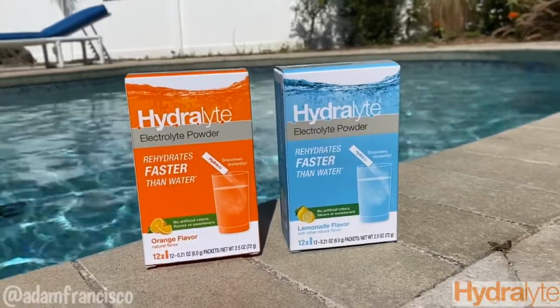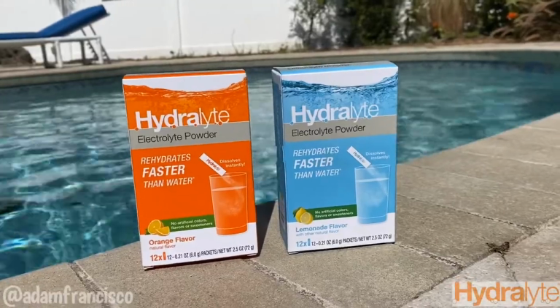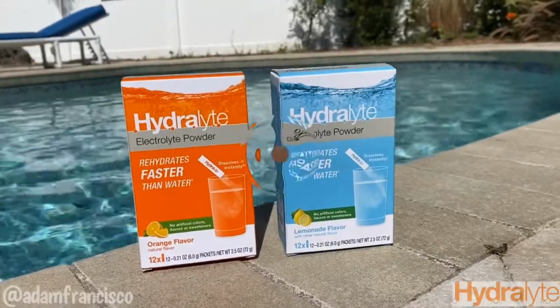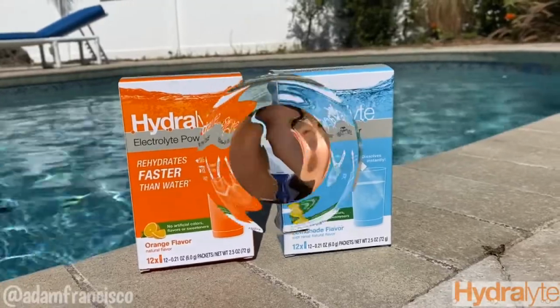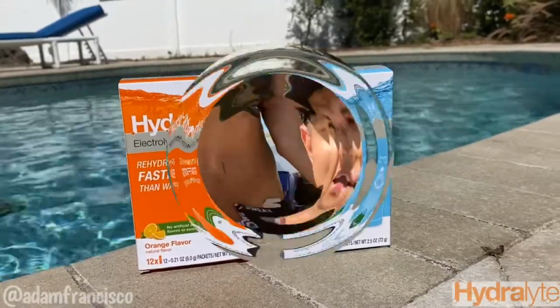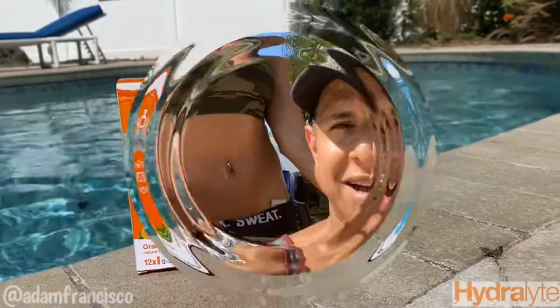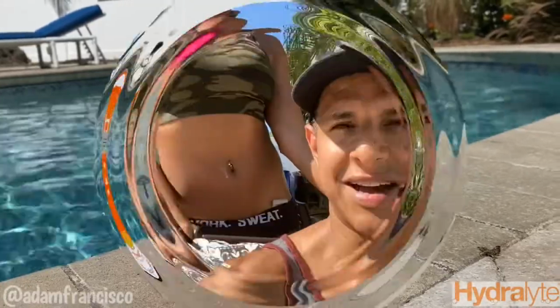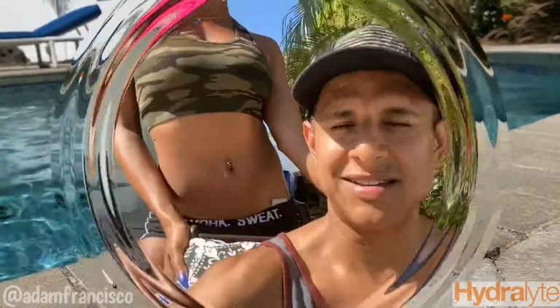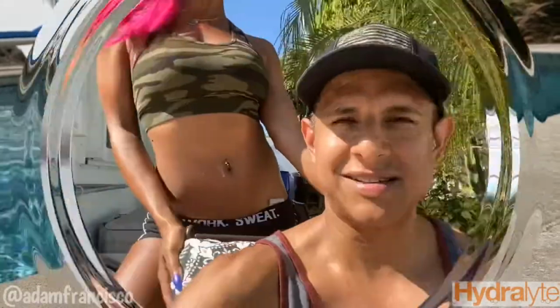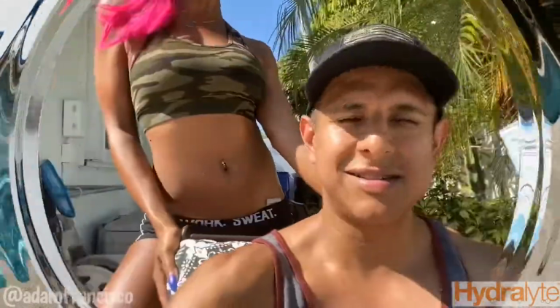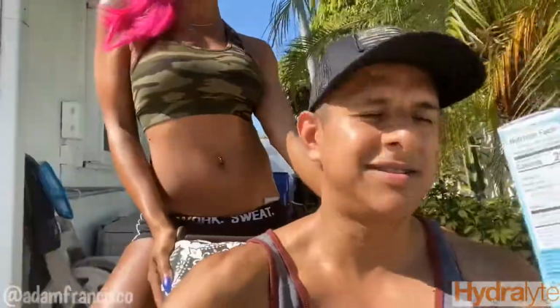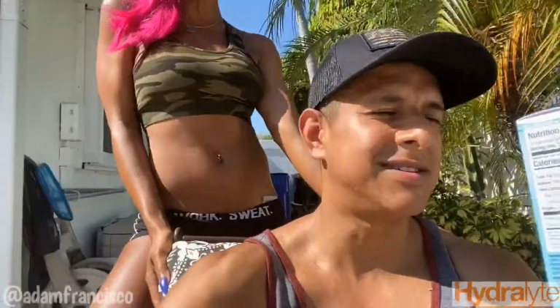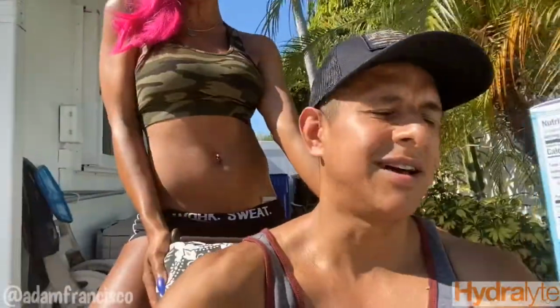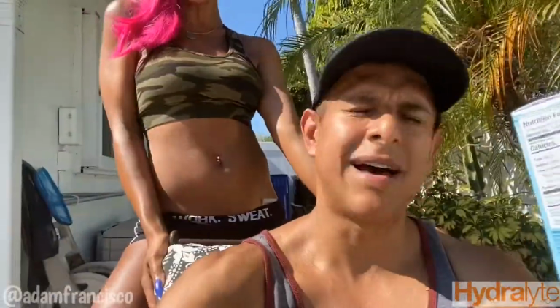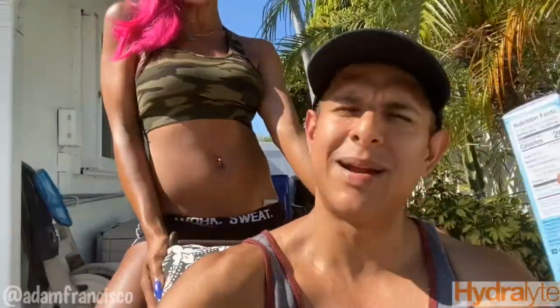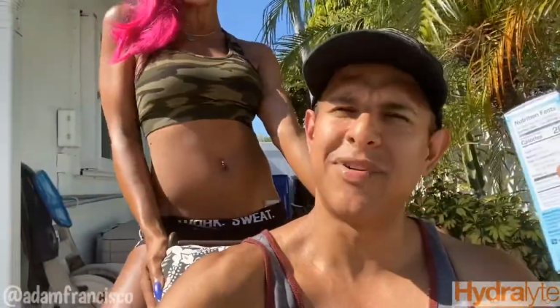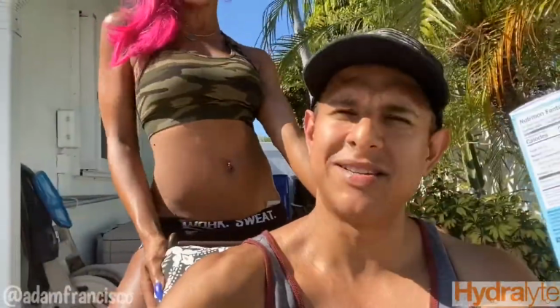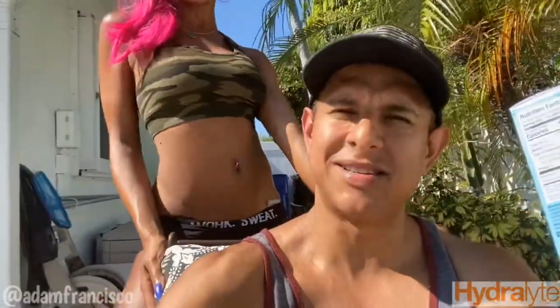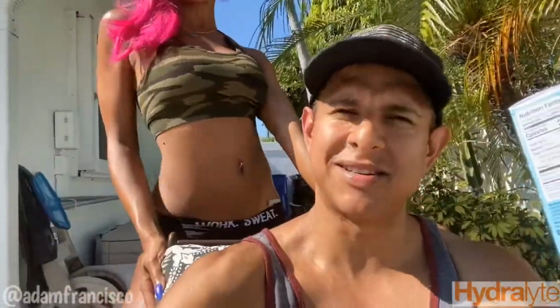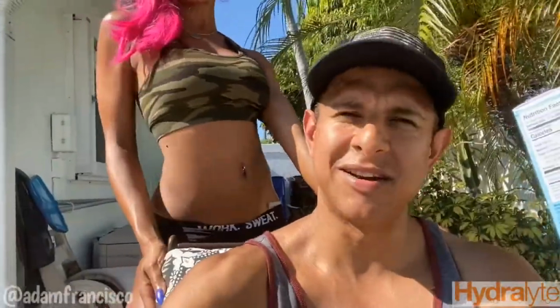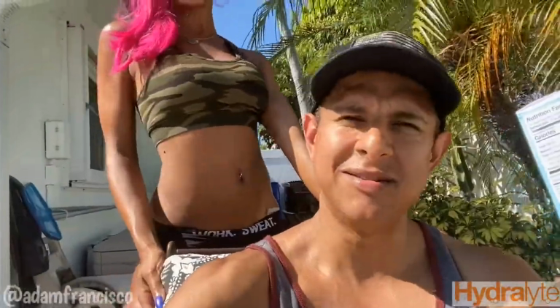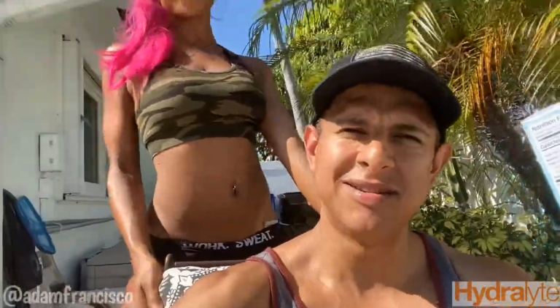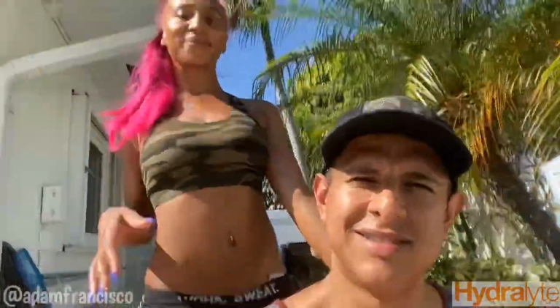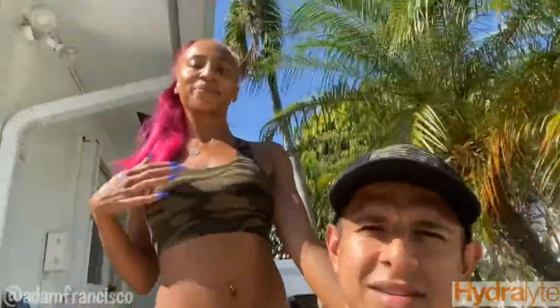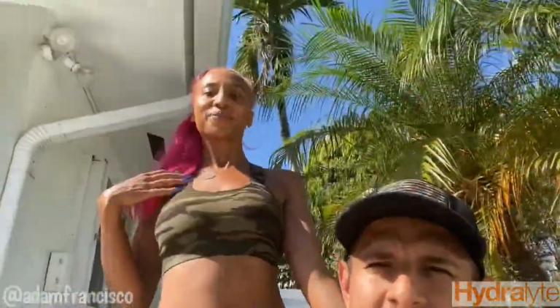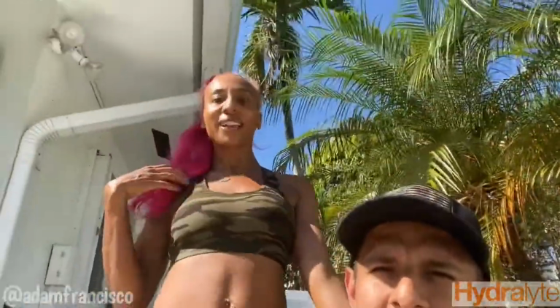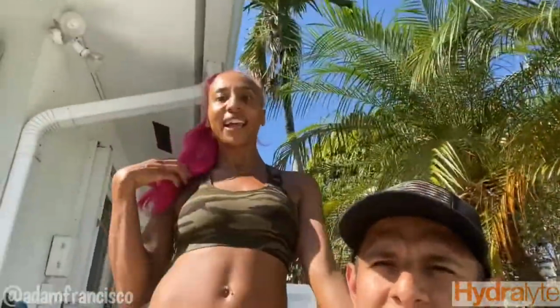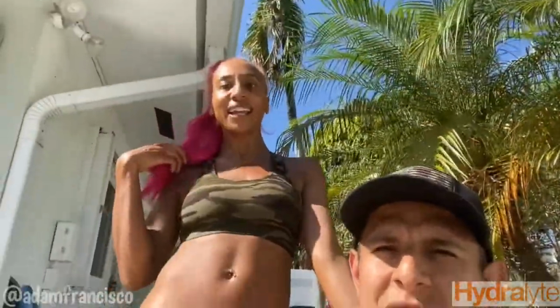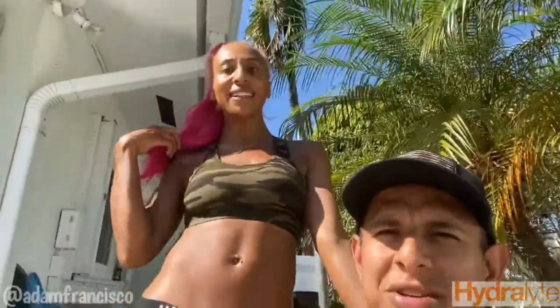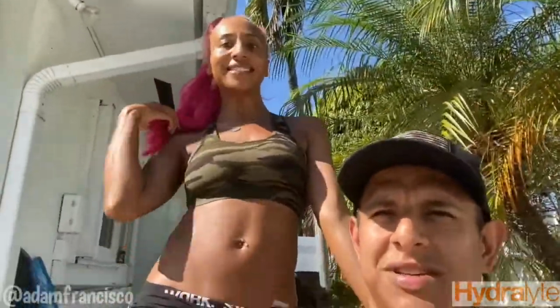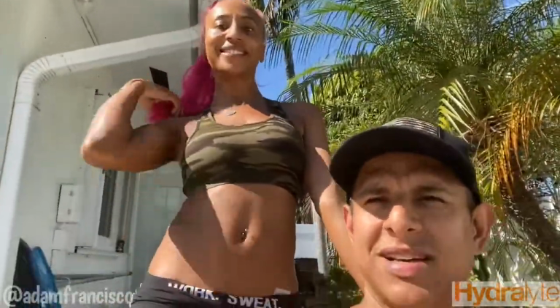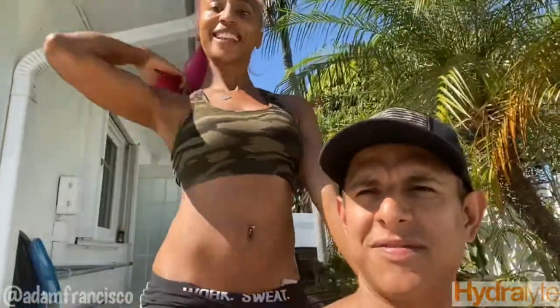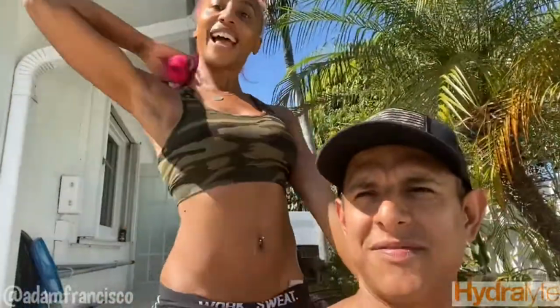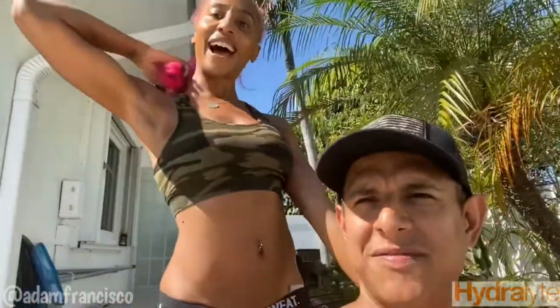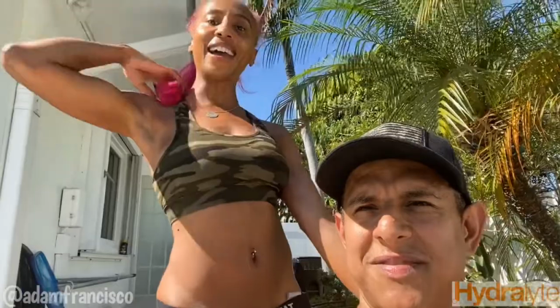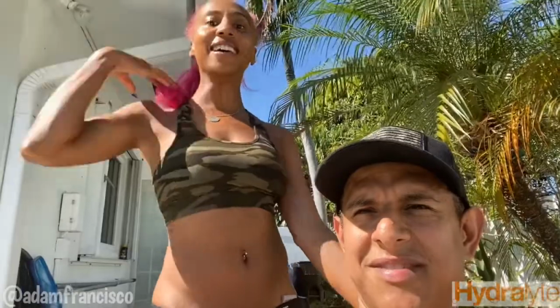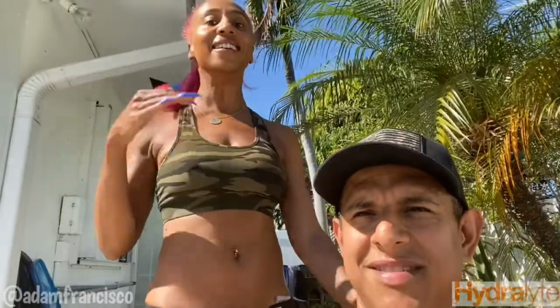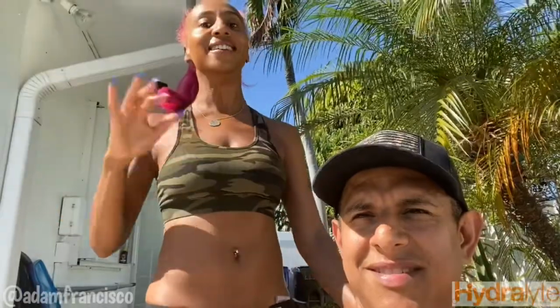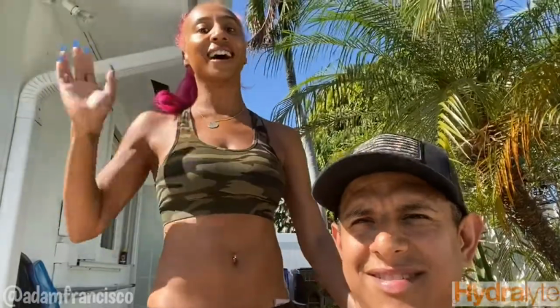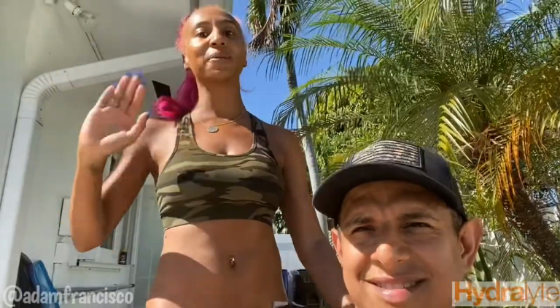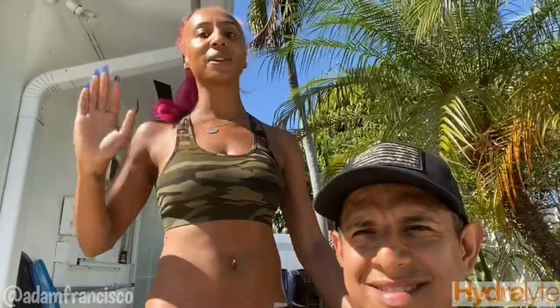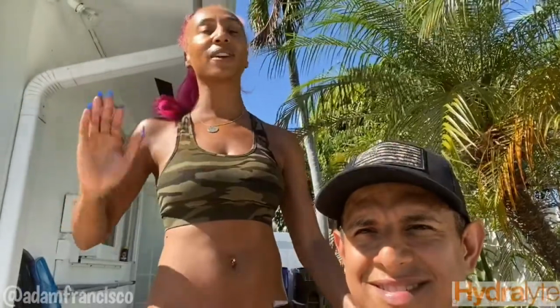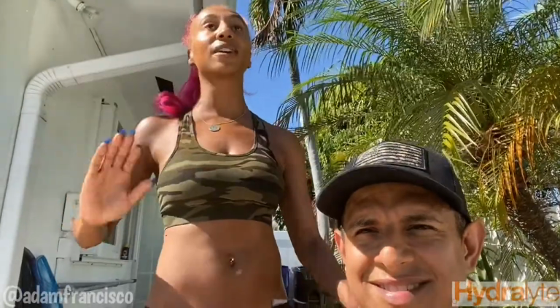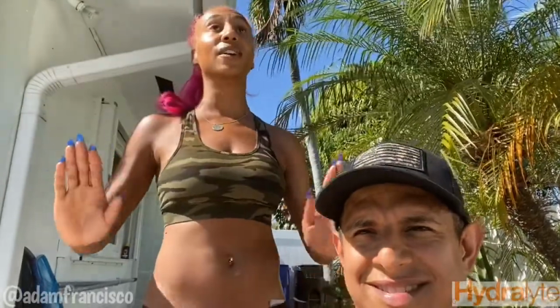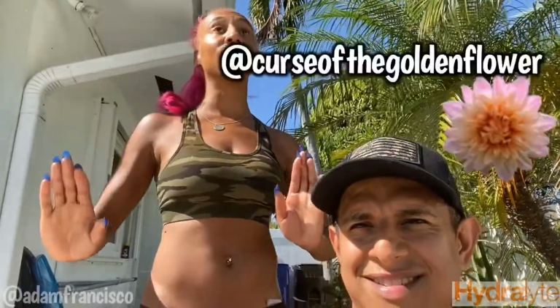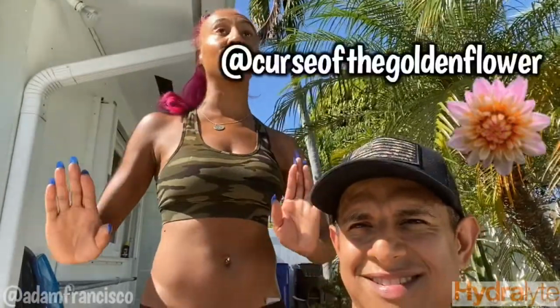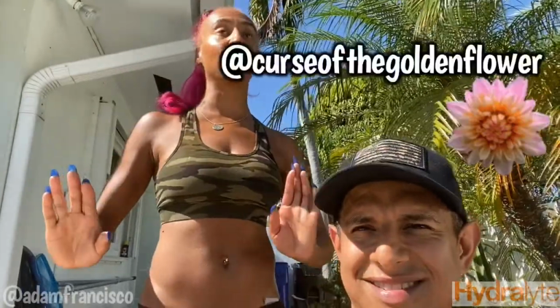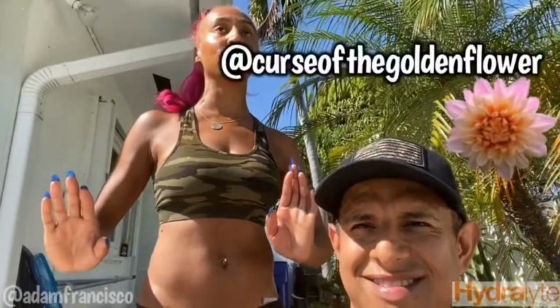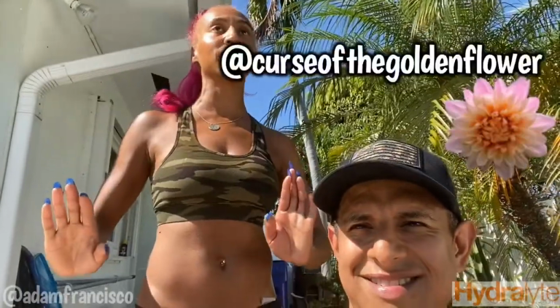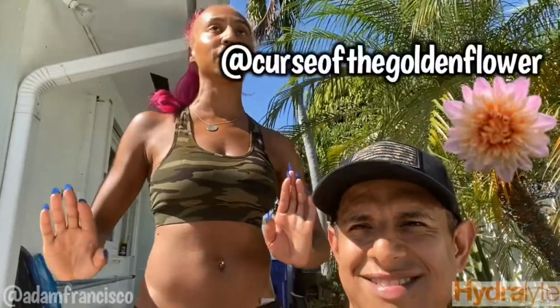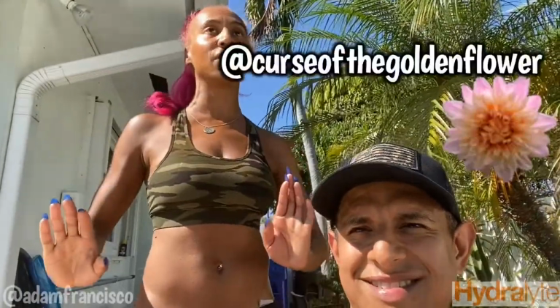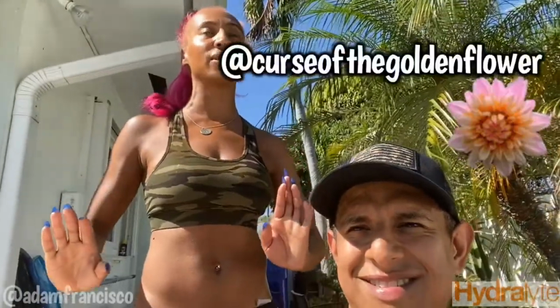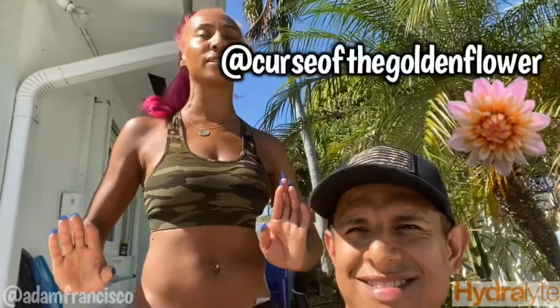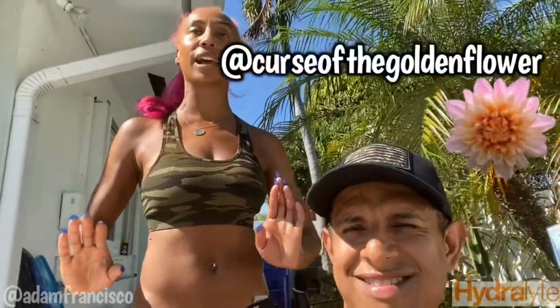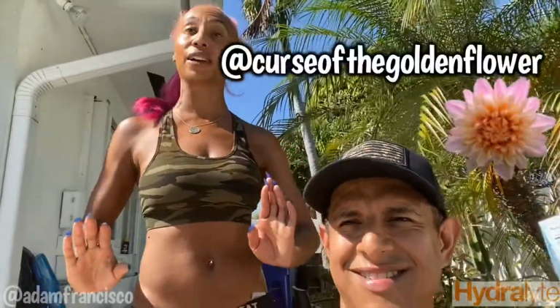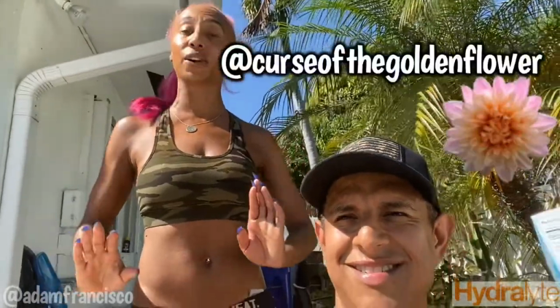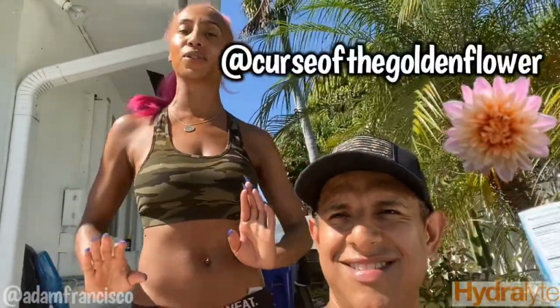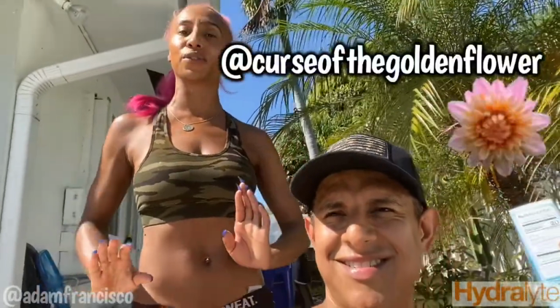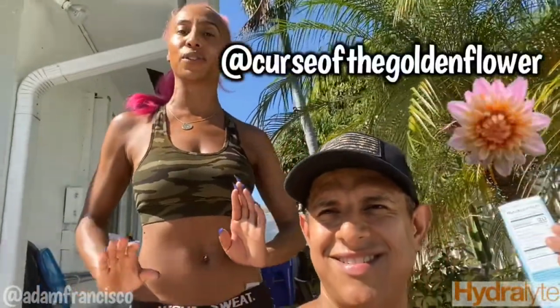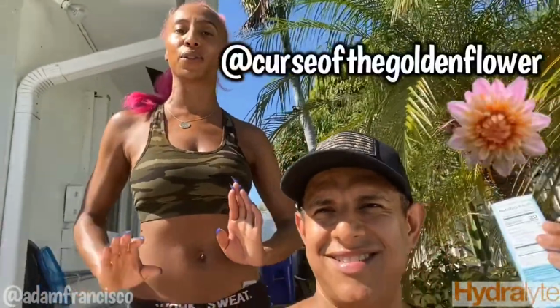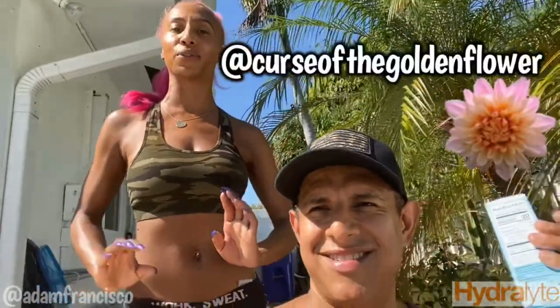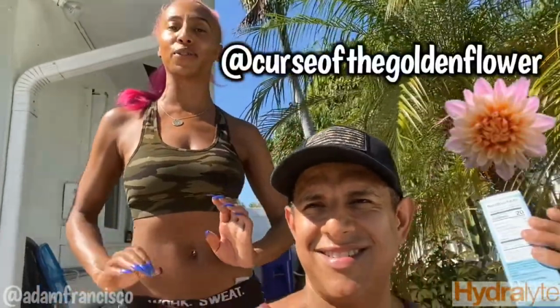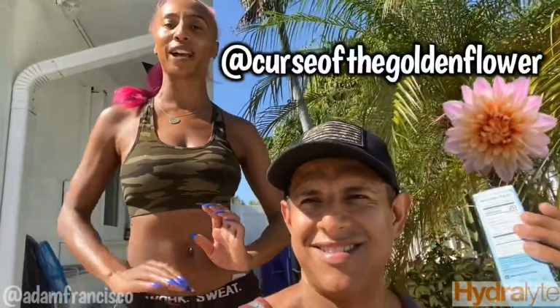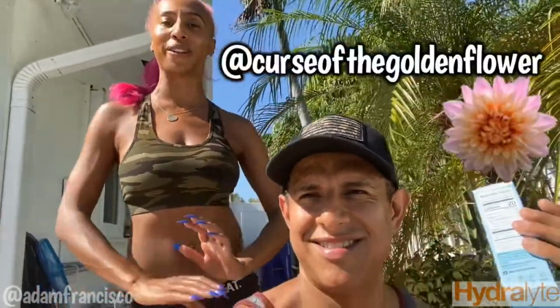Hey guys, it's Ada Francisco. Introduce yourself. Hi, I'm Pilar, formerly known as Curse of the Golden Flower.